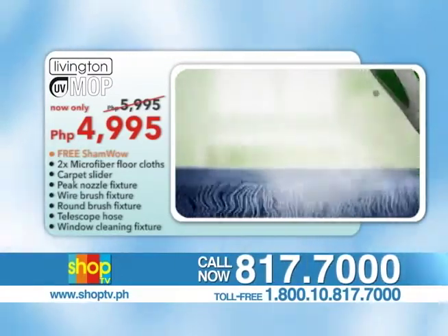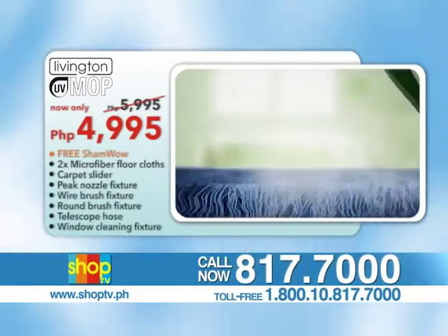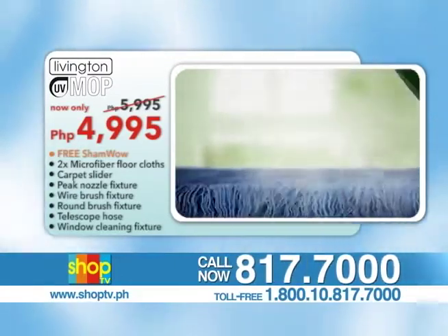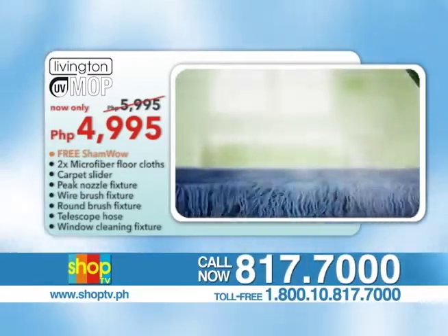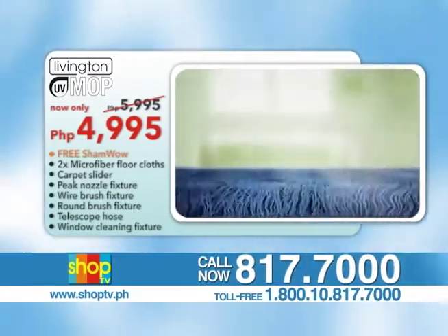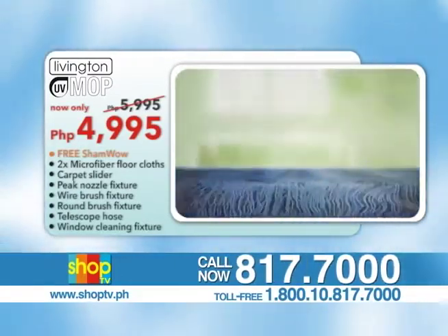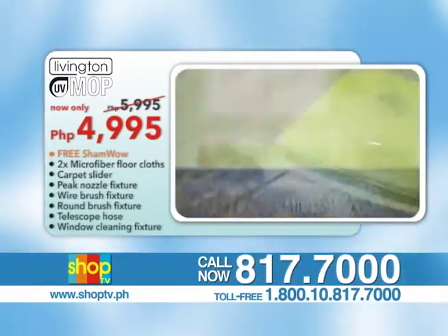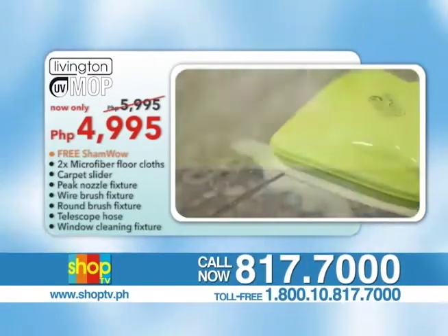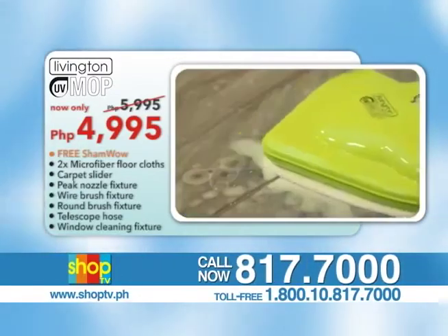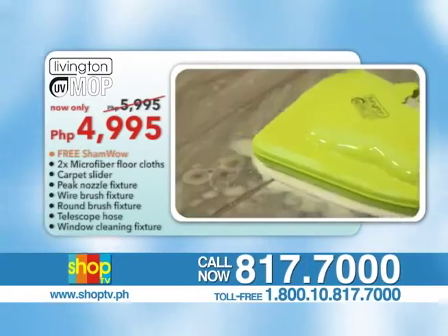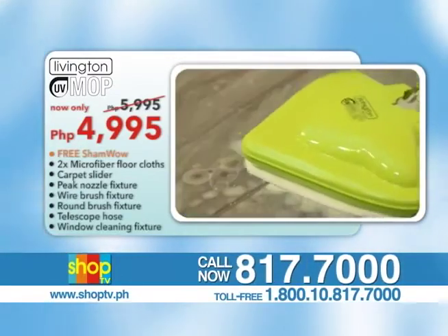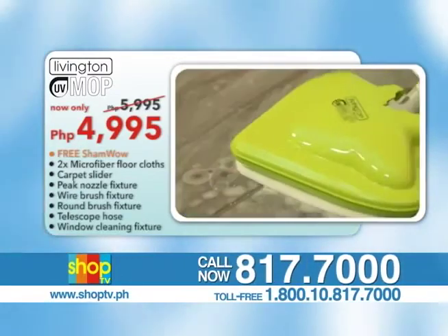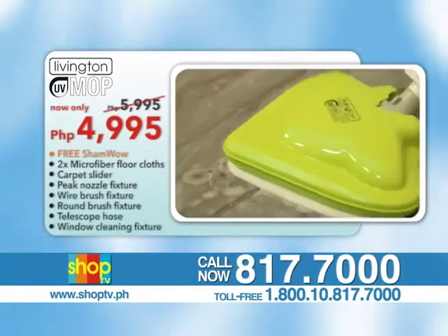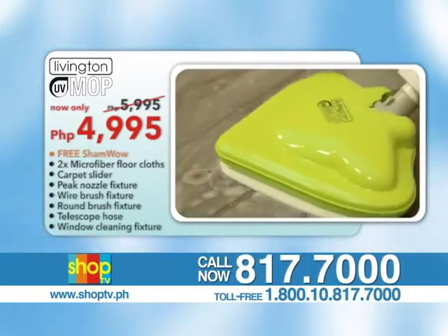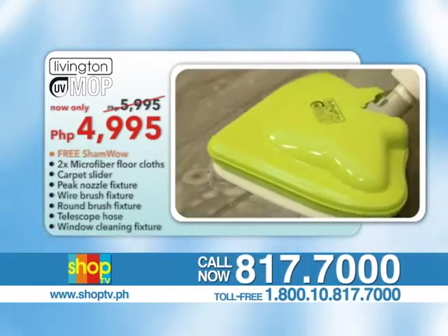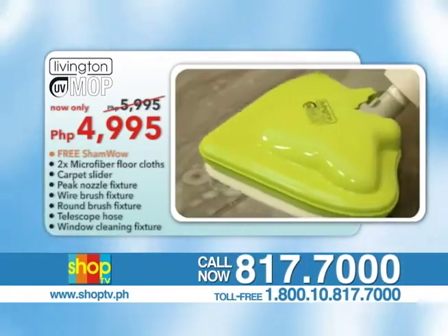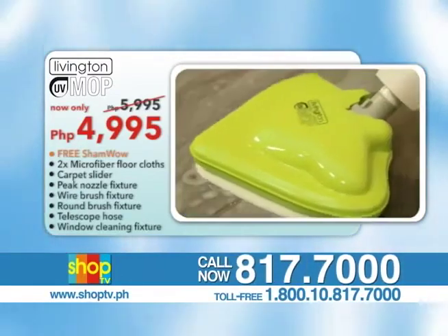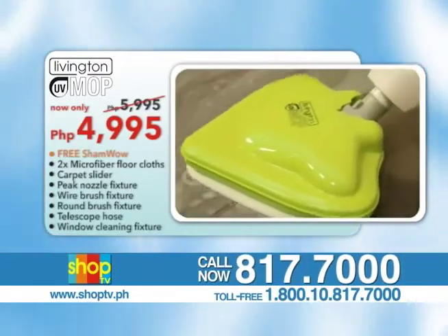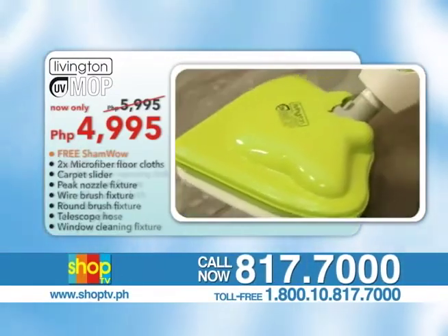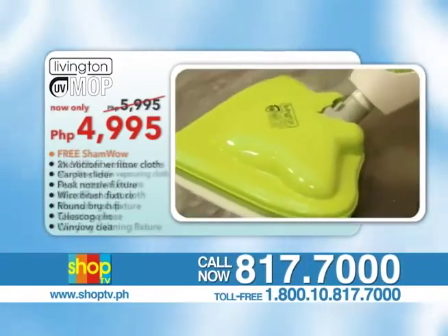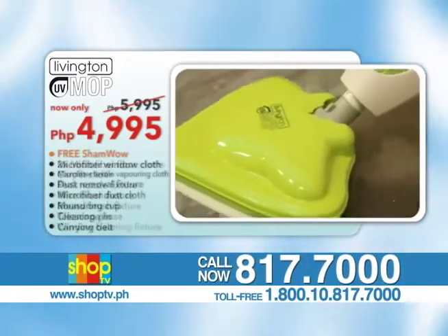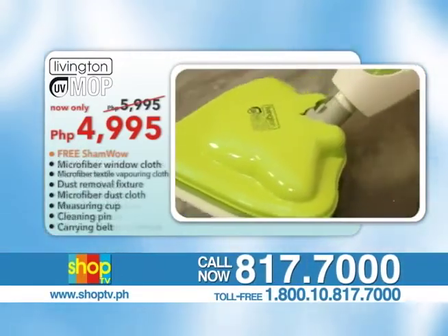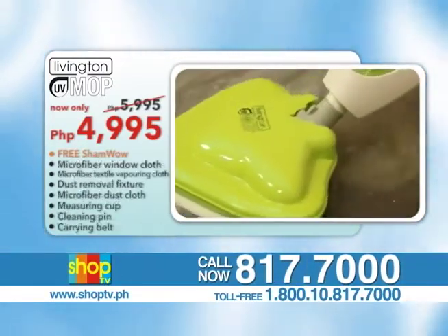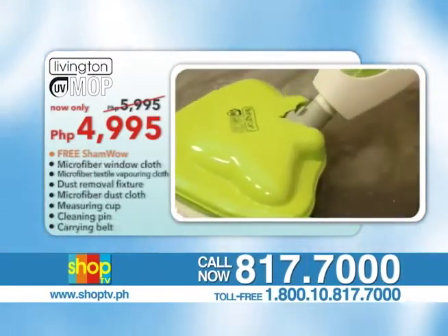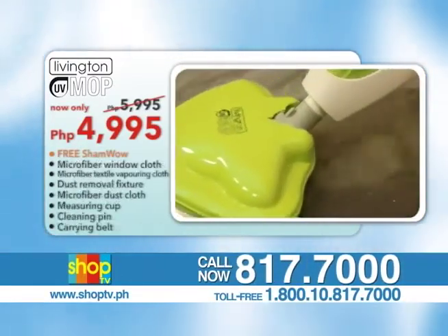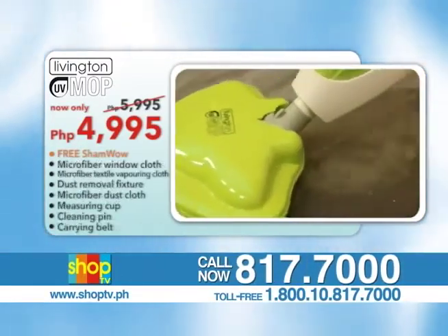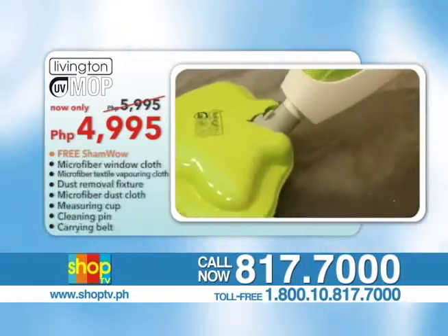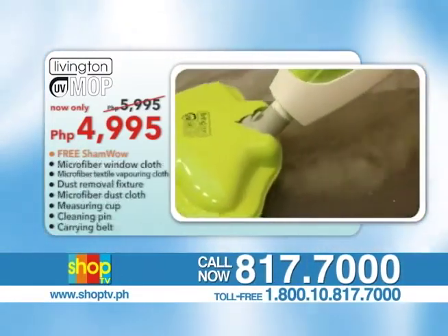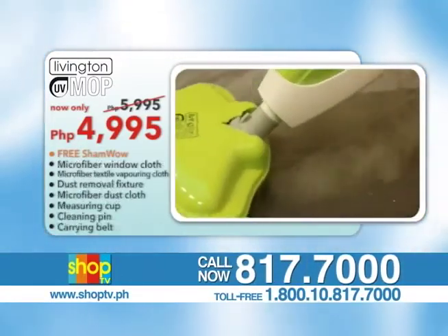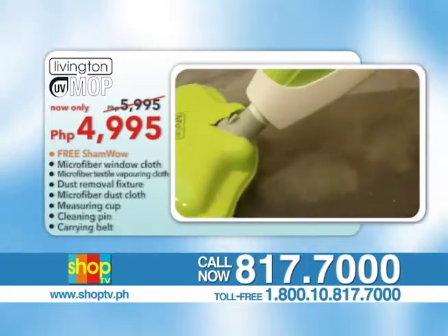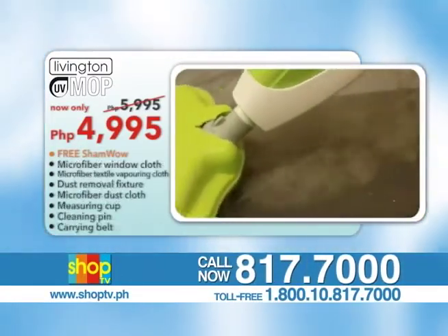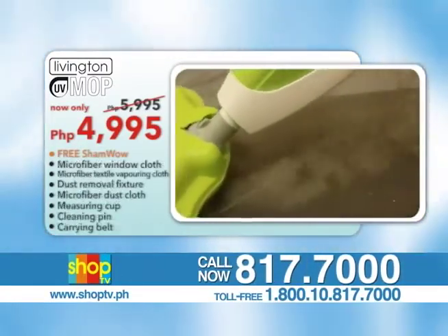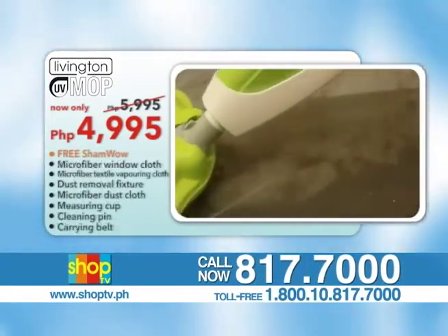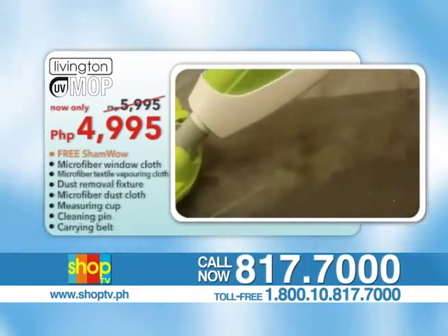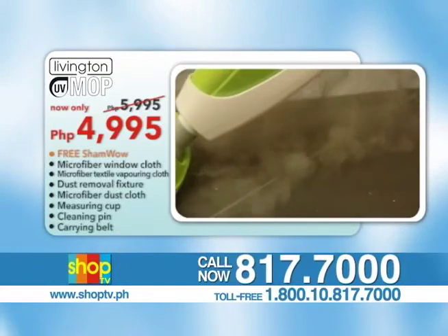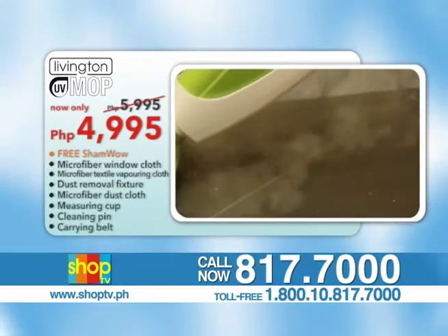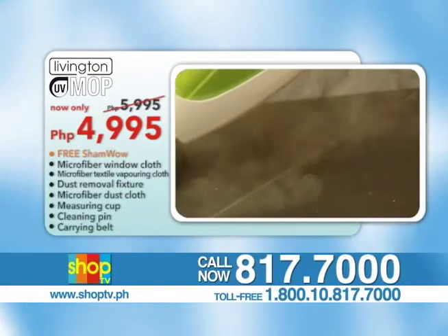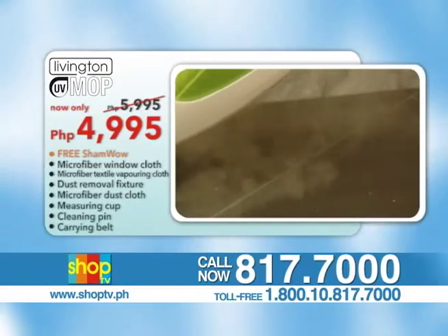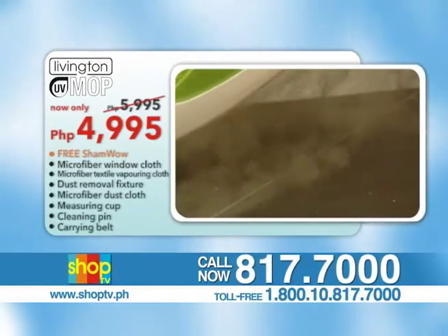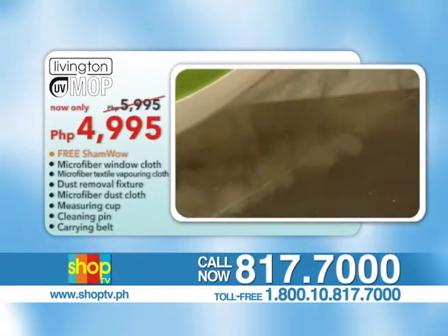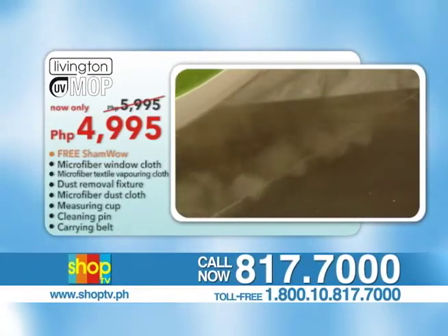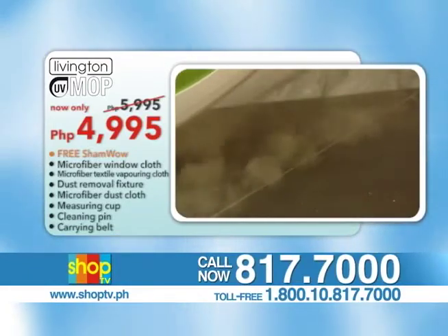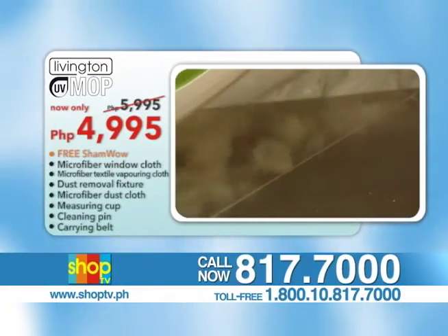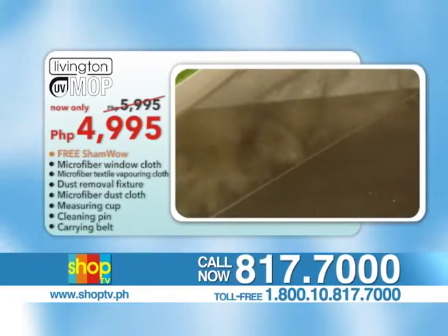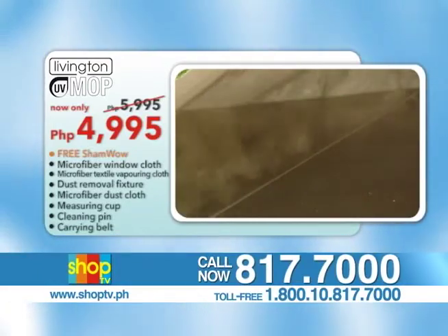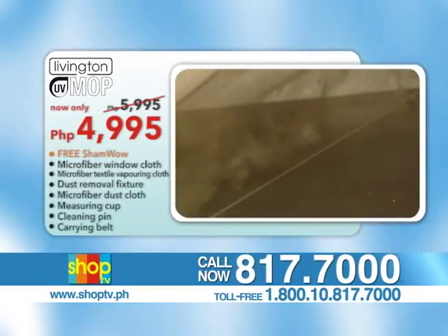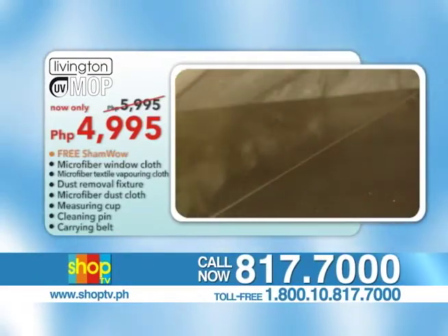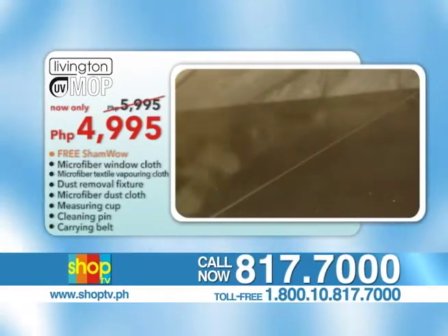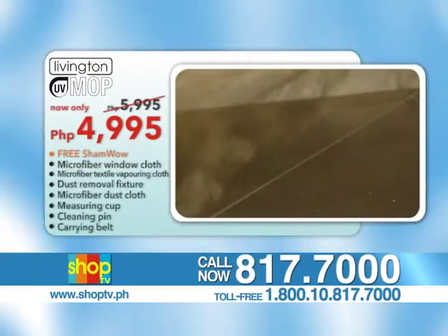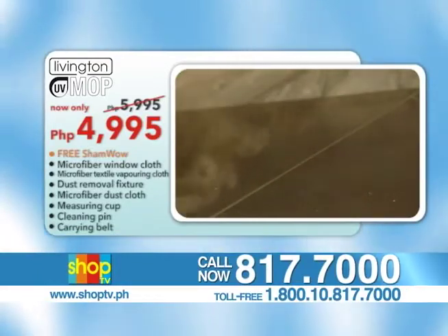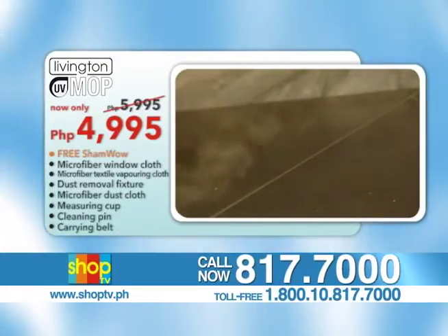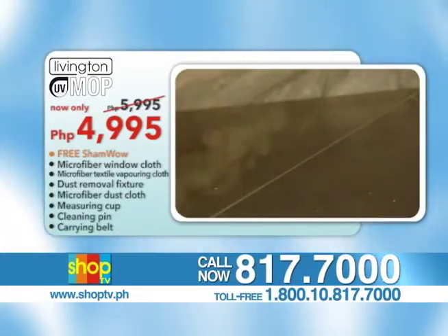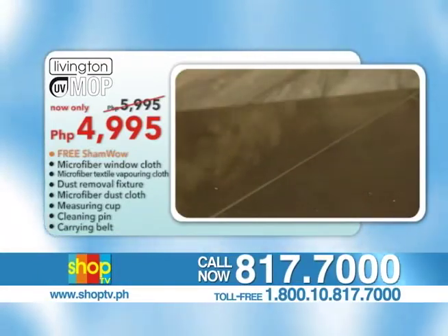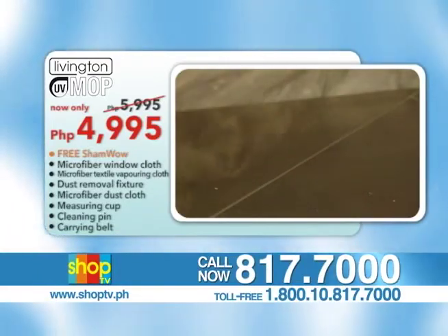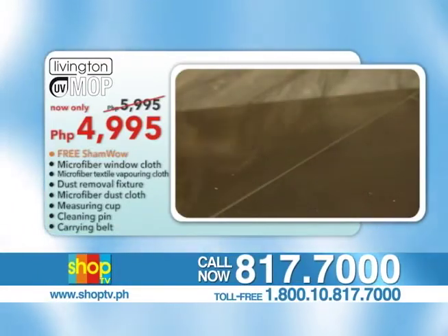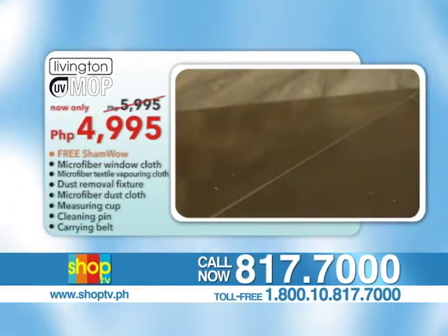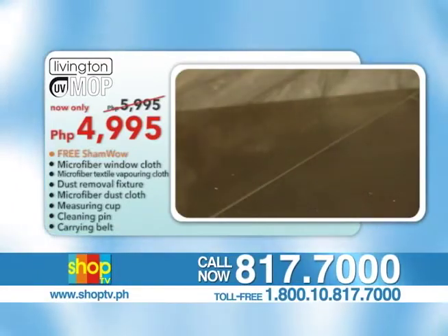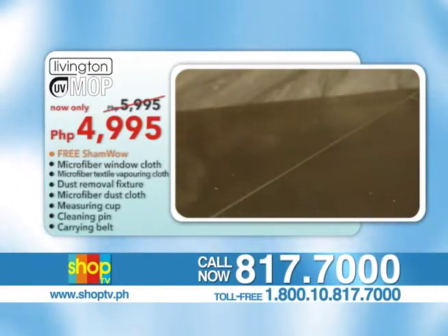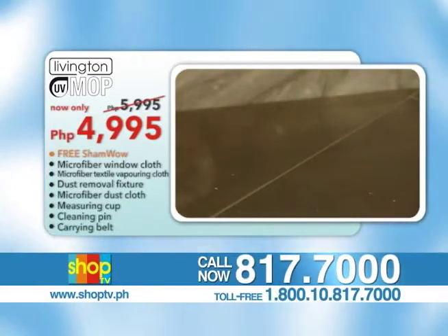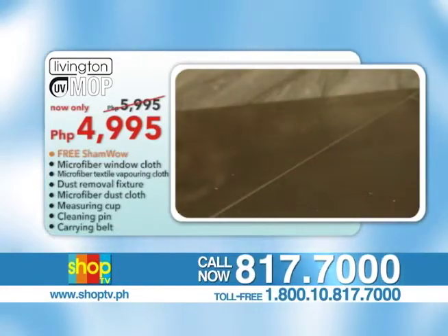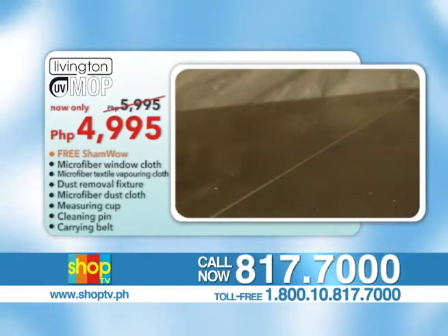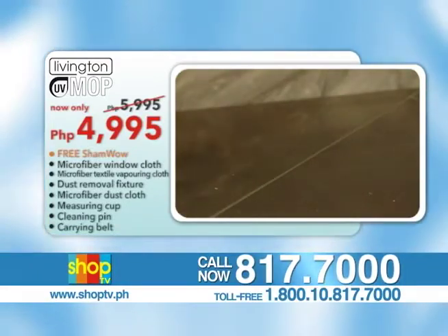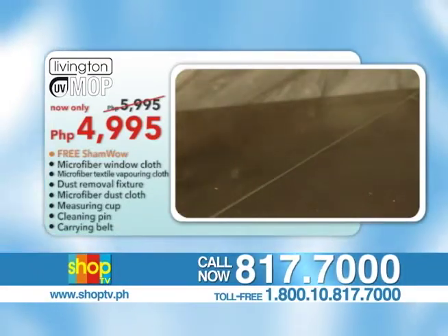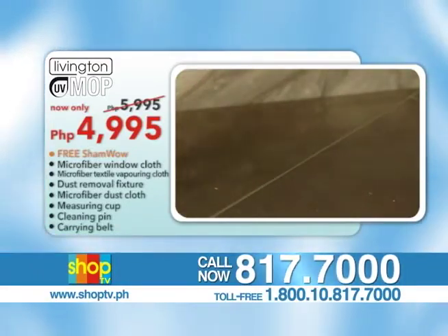Call 817-7000 or toll-free 1-800-10-817-7000 for calls outside Manila. You can also check out the Livington UV Mop at www.shoptv.ph. Order yours today!